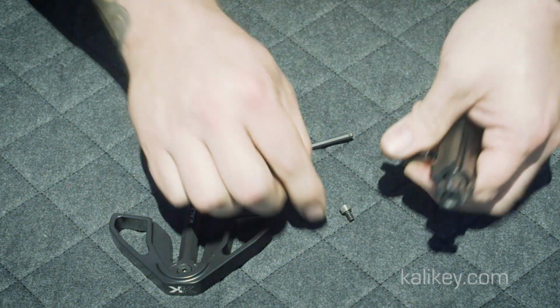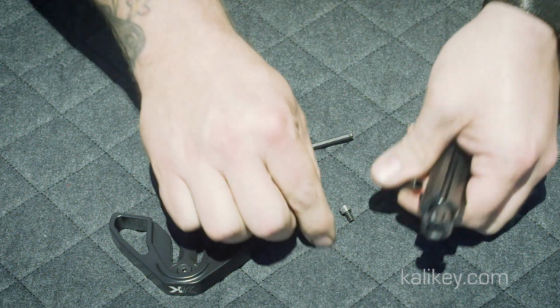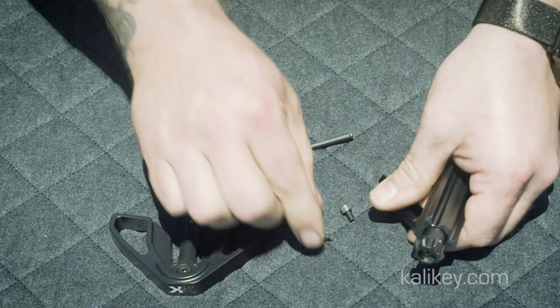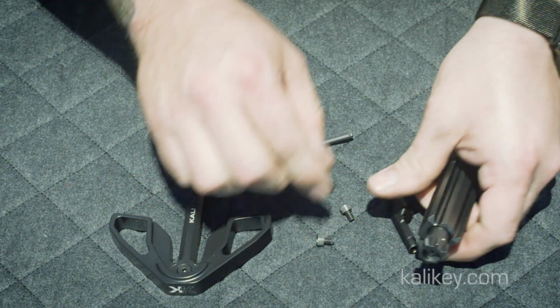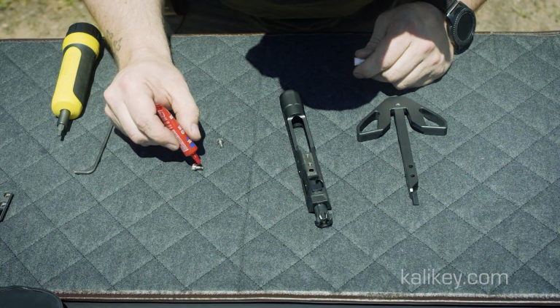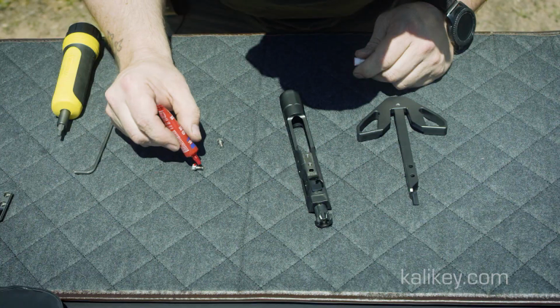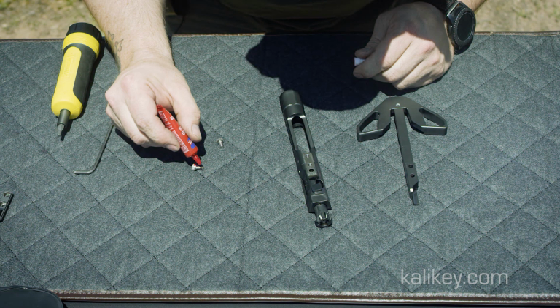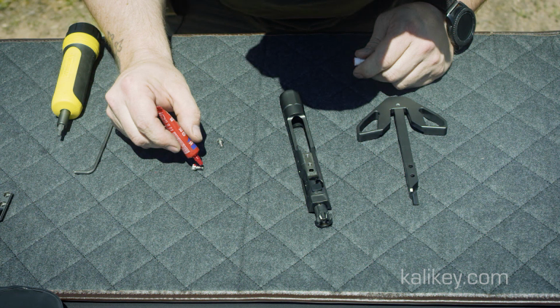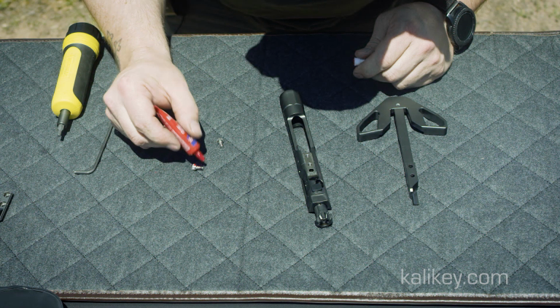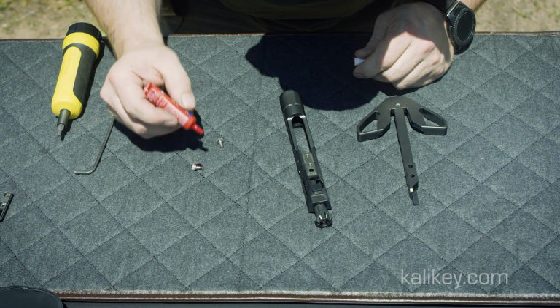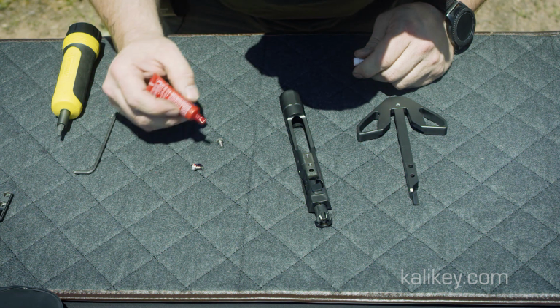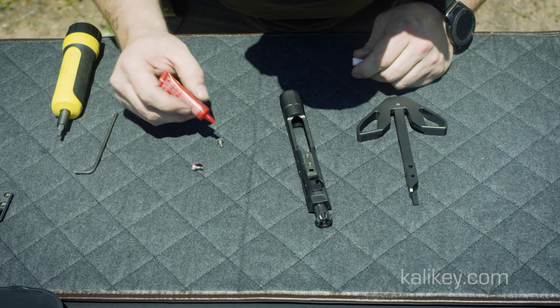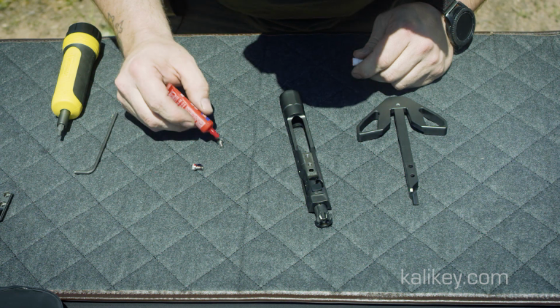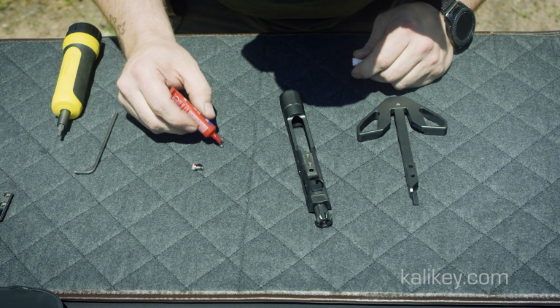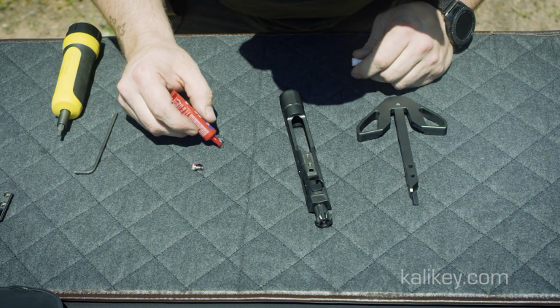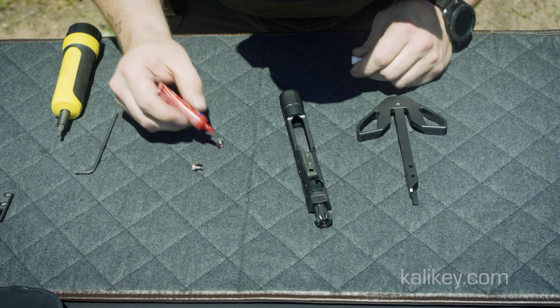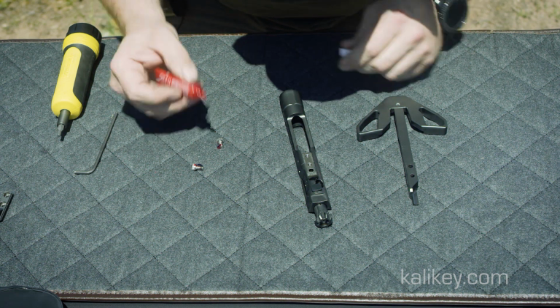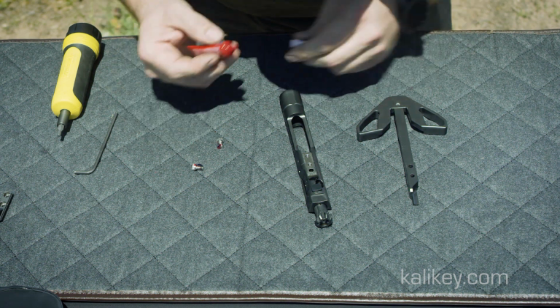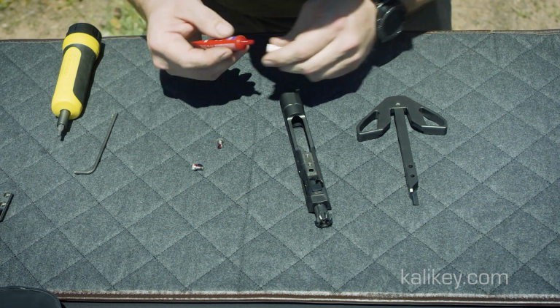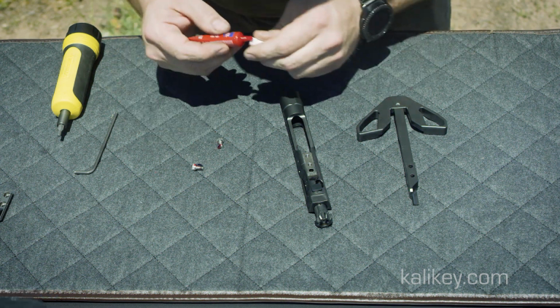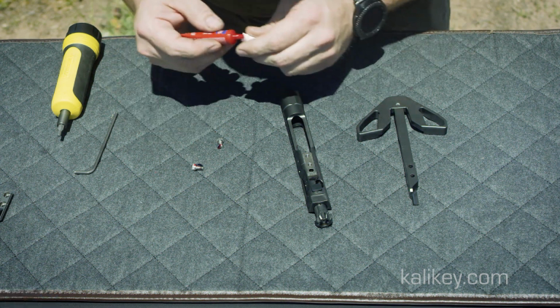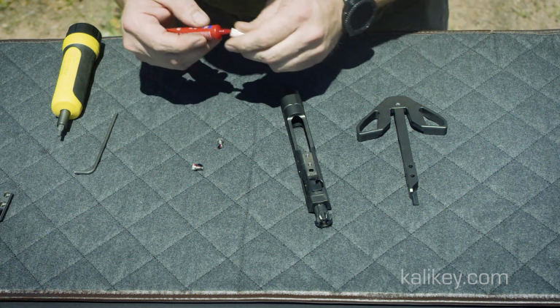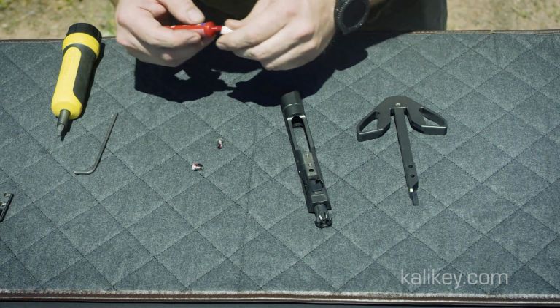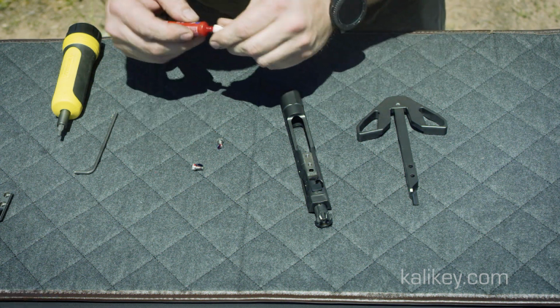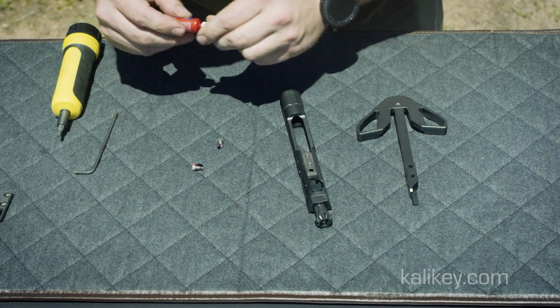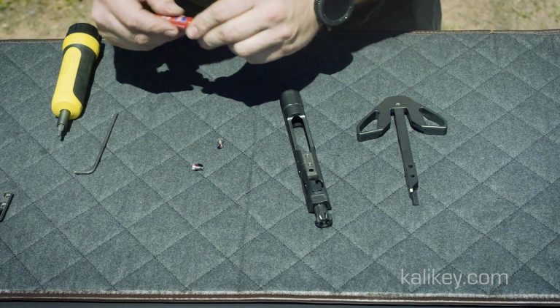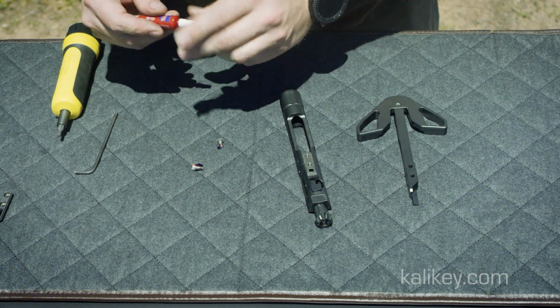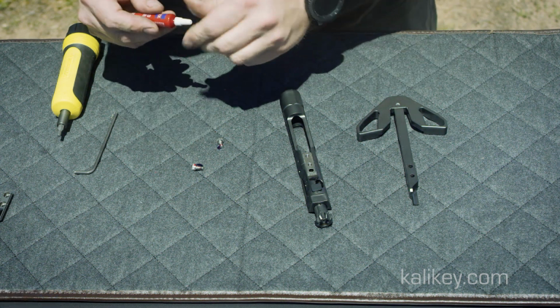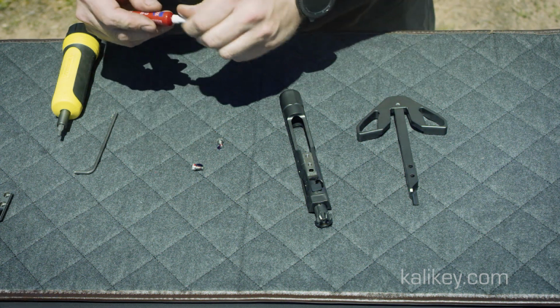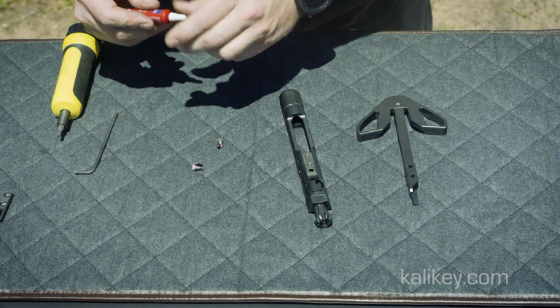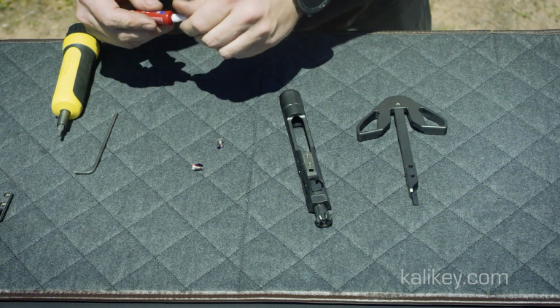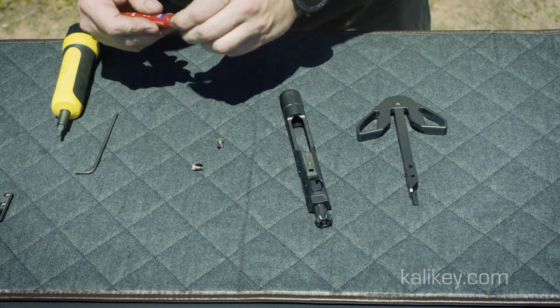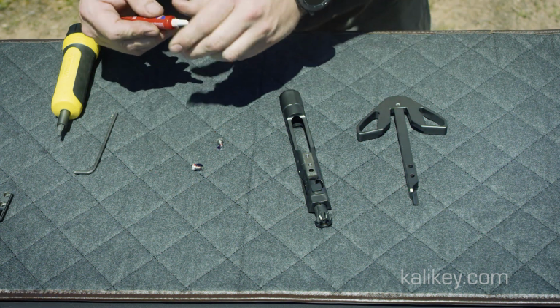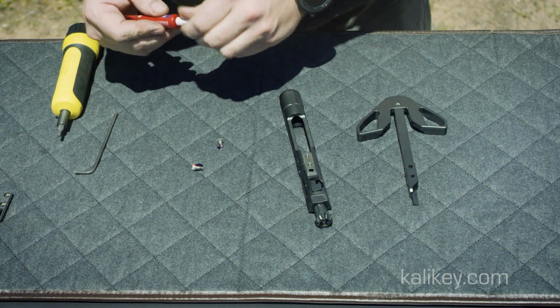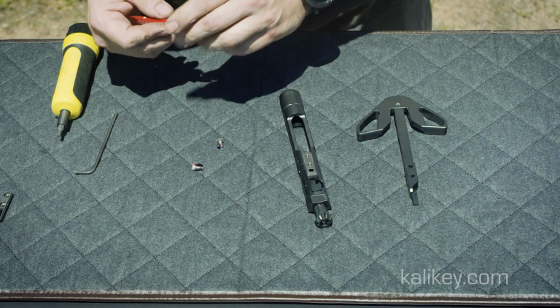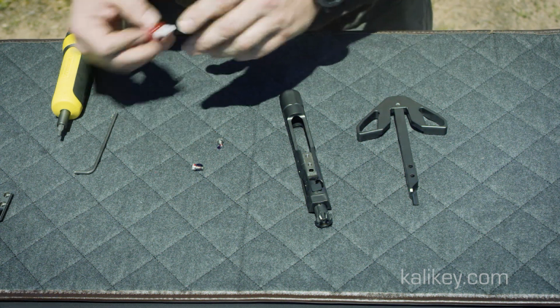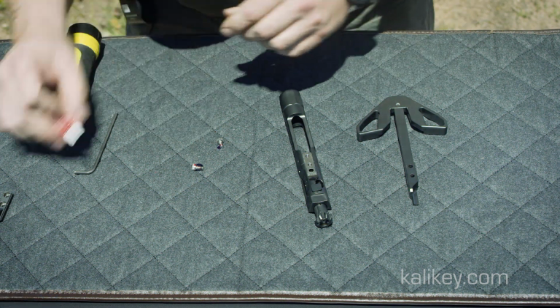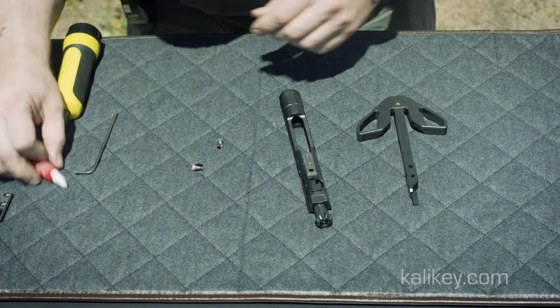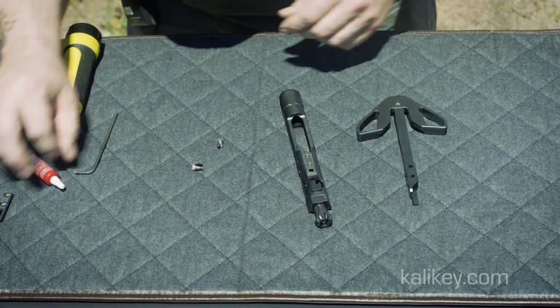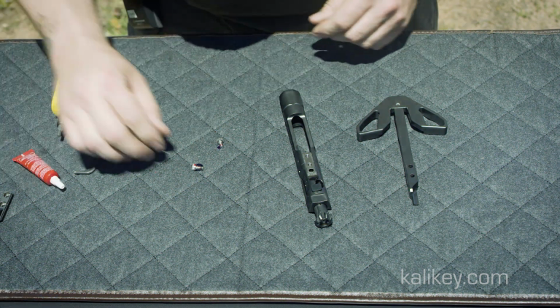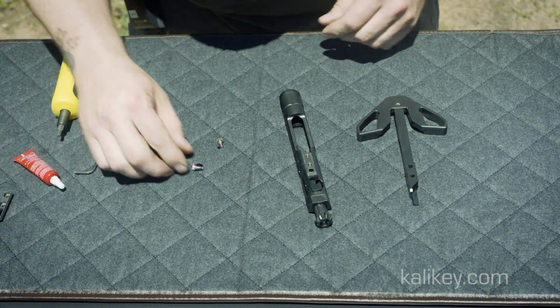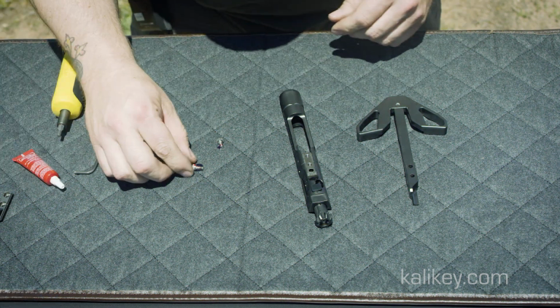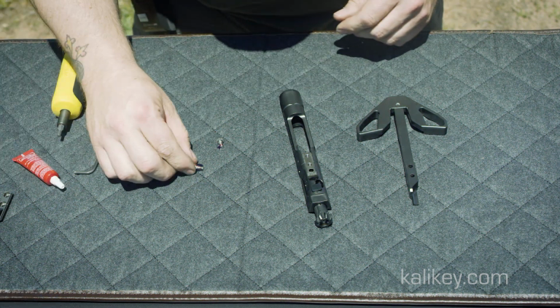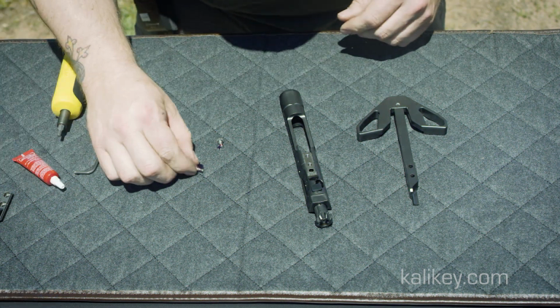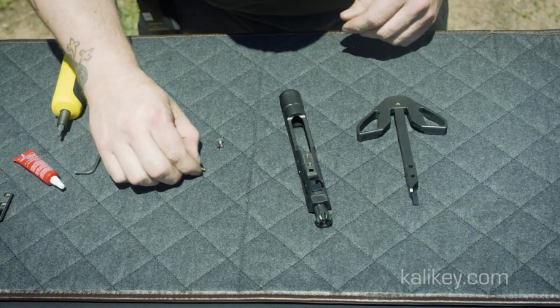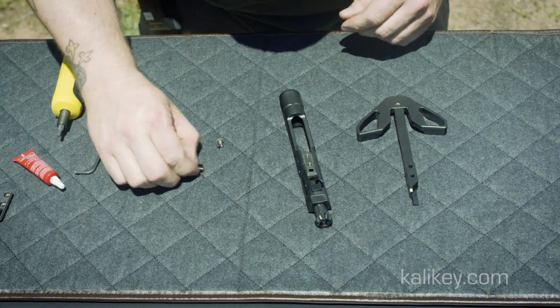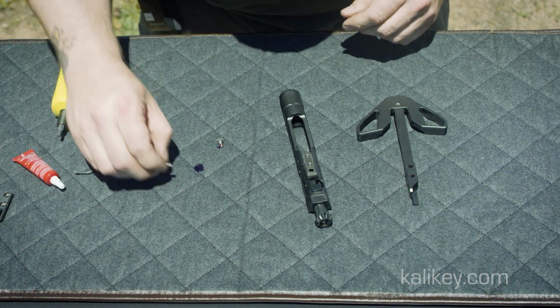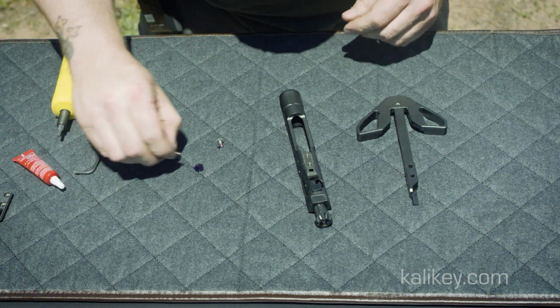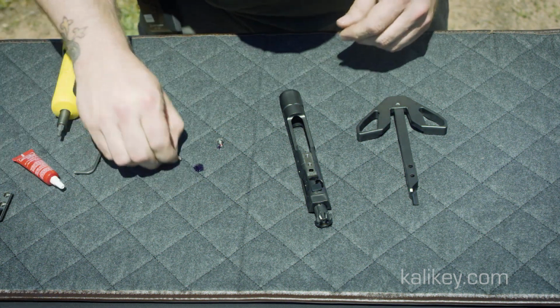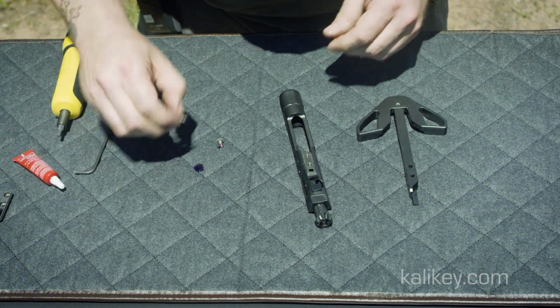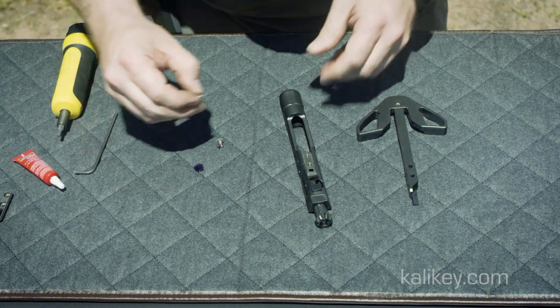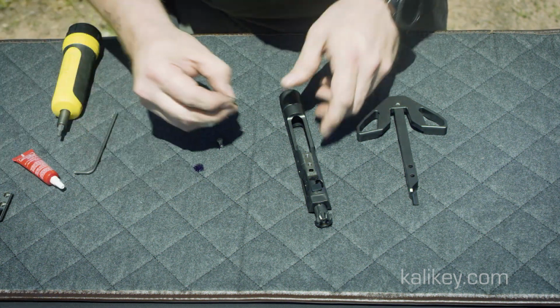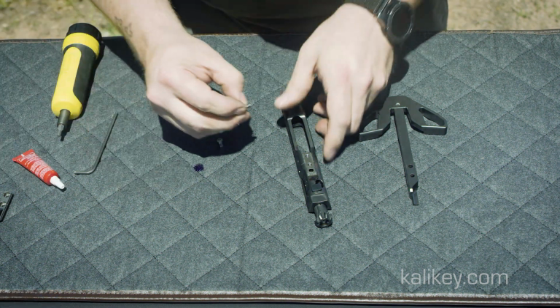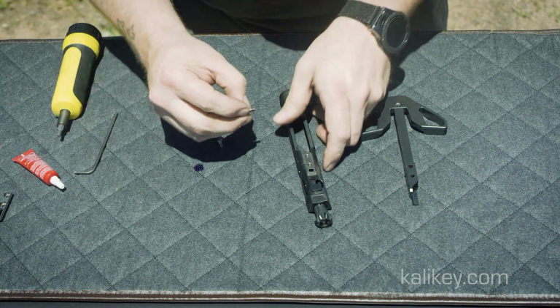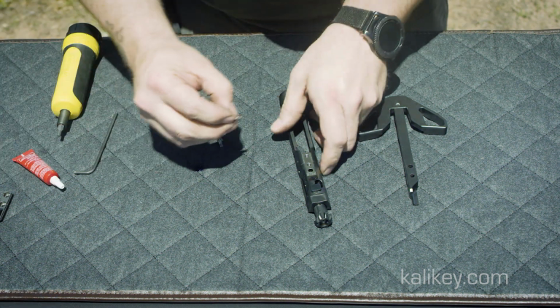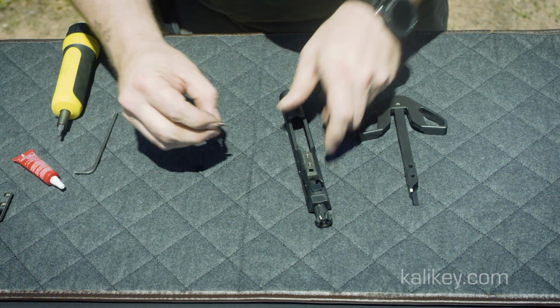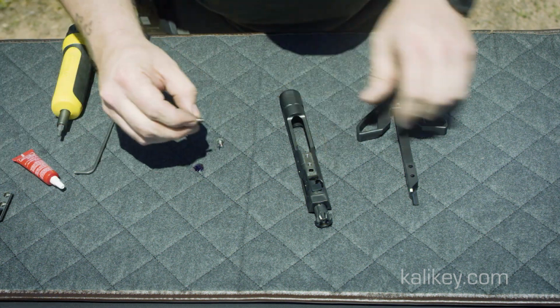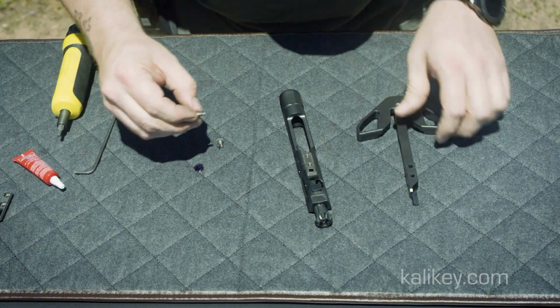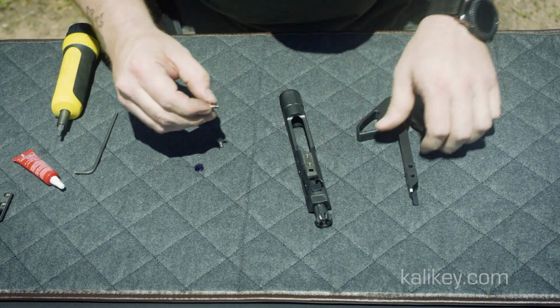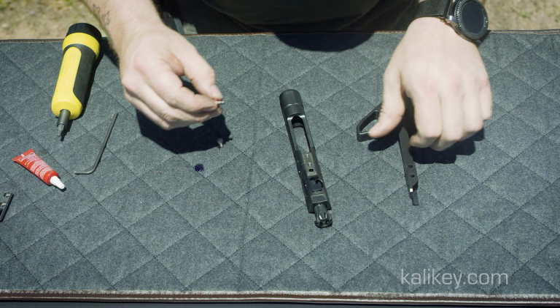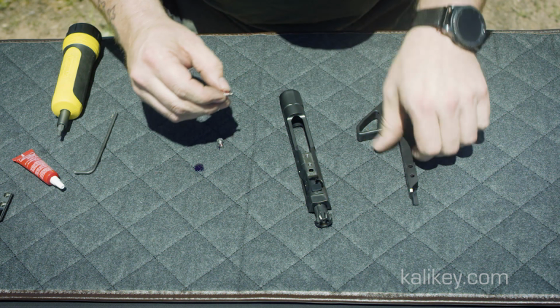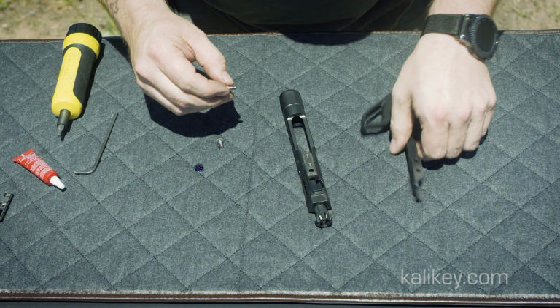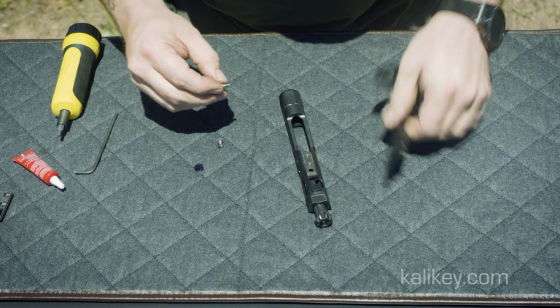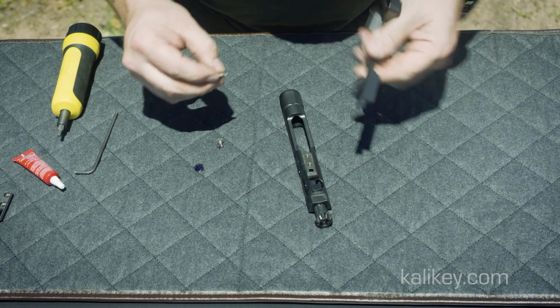Clean the mating surfaces on your BCG and the Kali key, and apply red Loctite to the included Allen bolts.